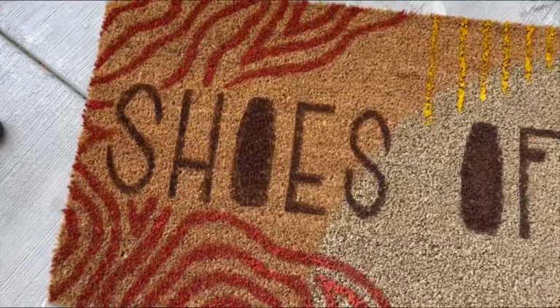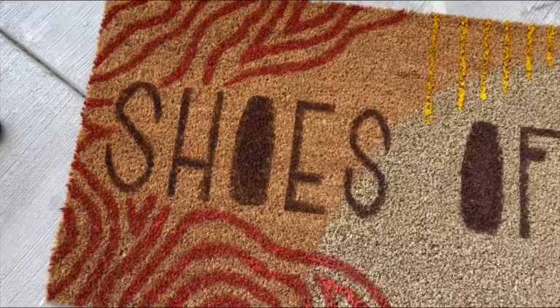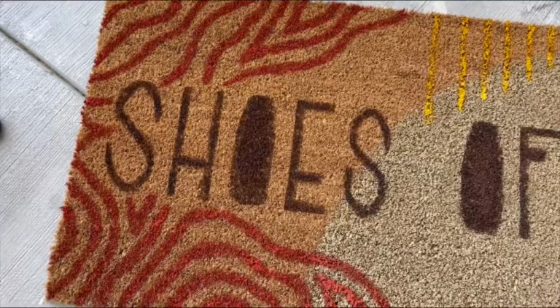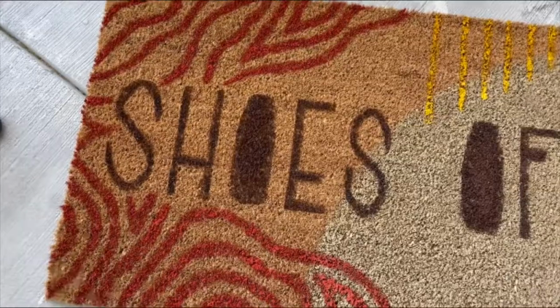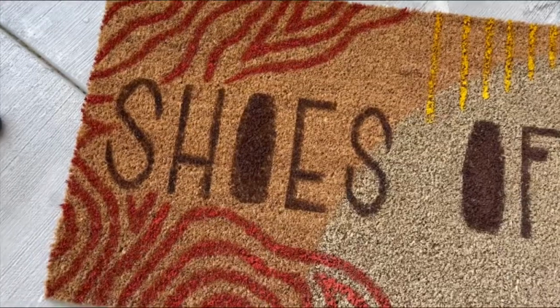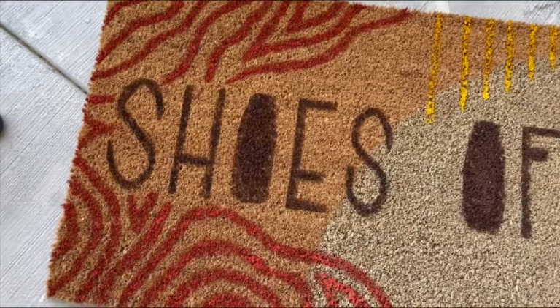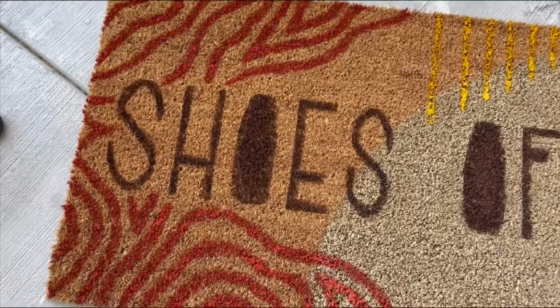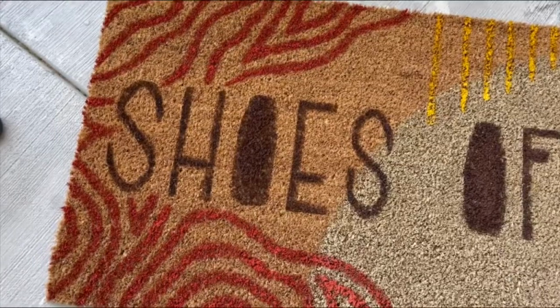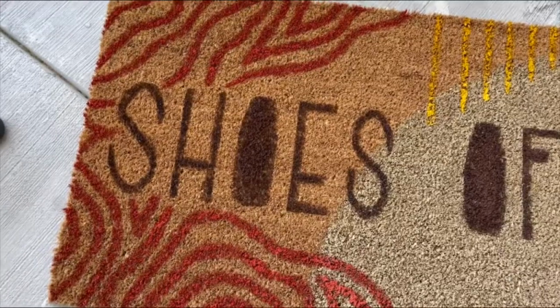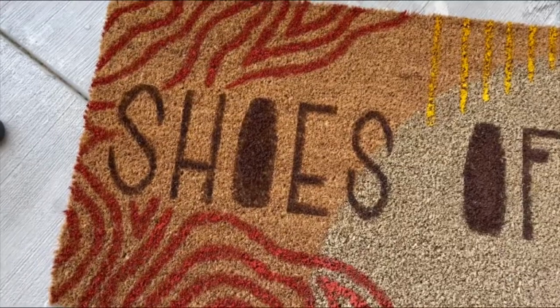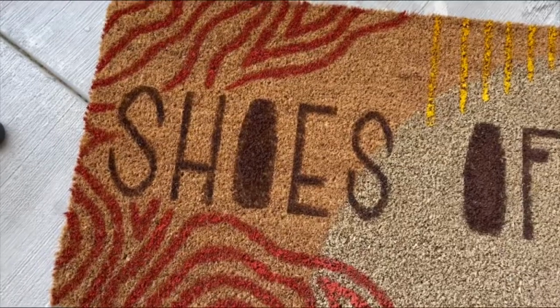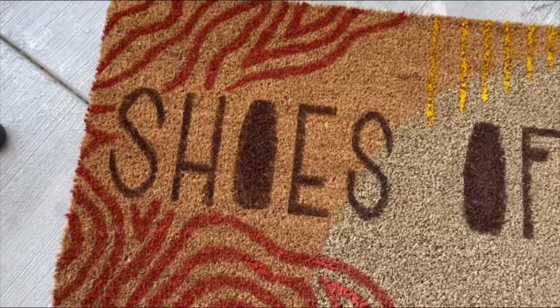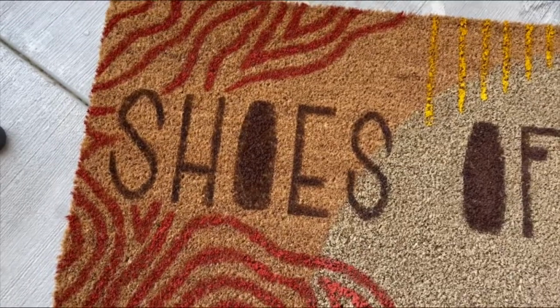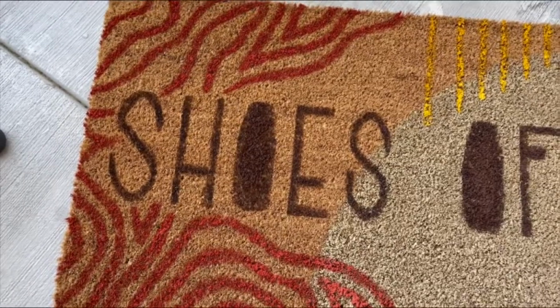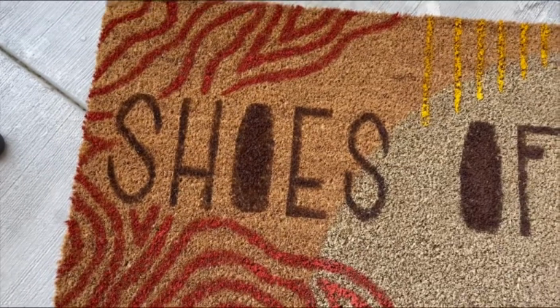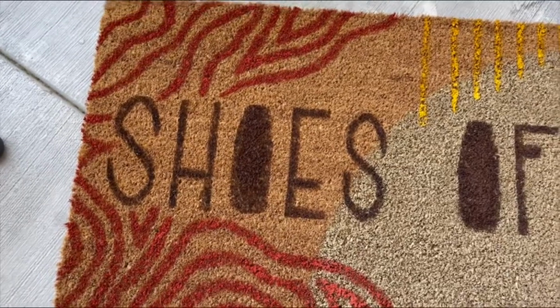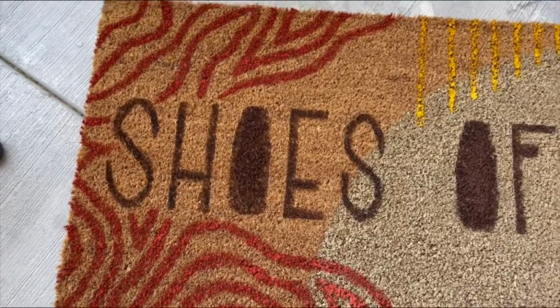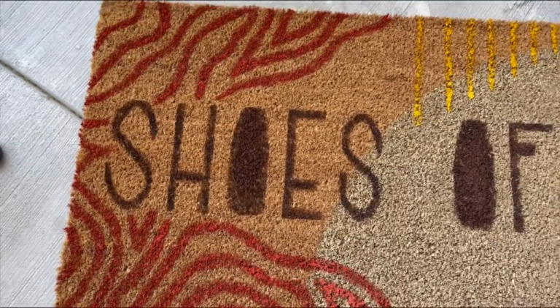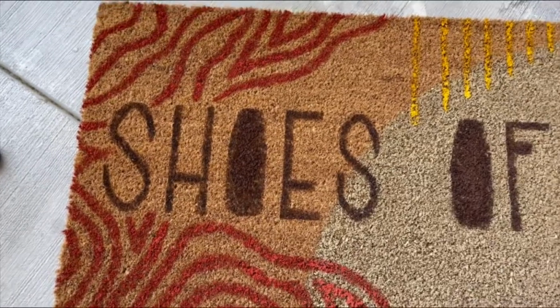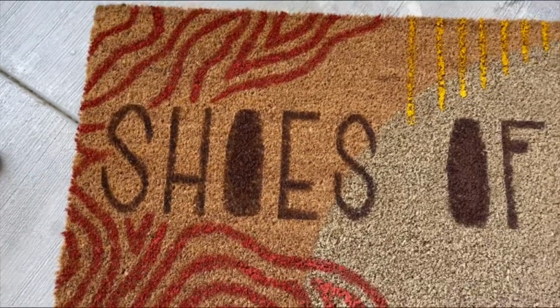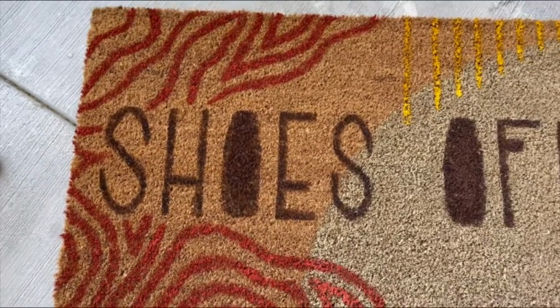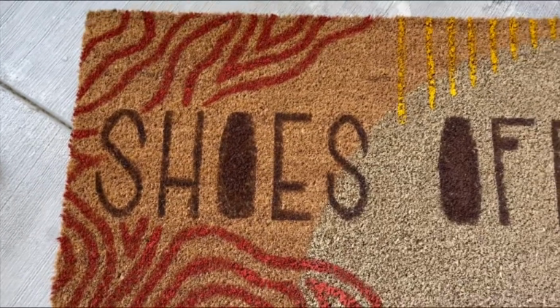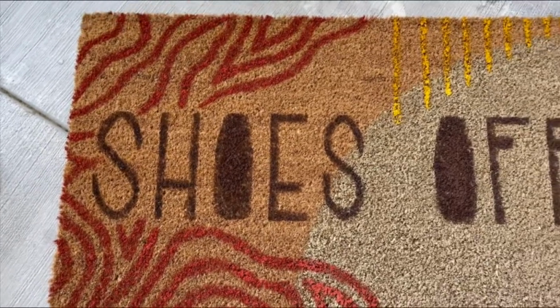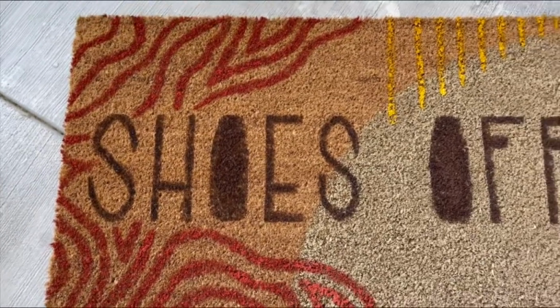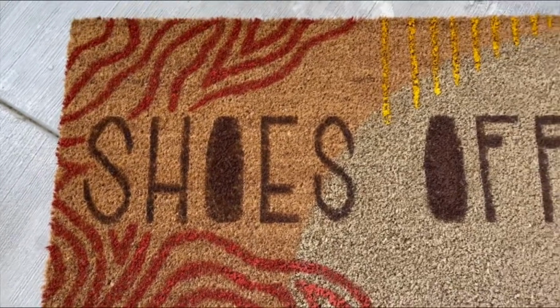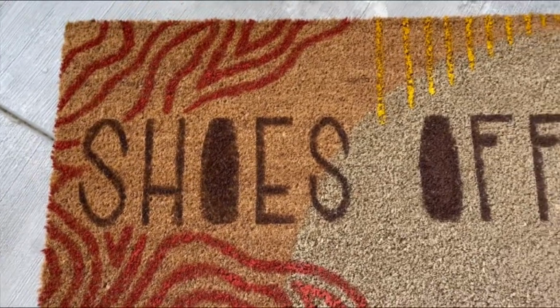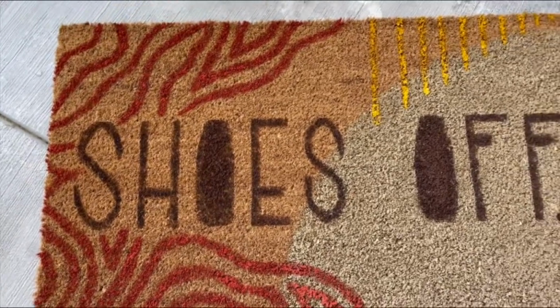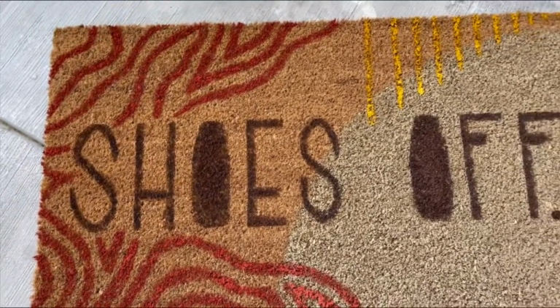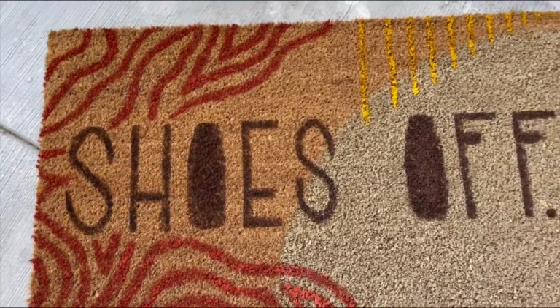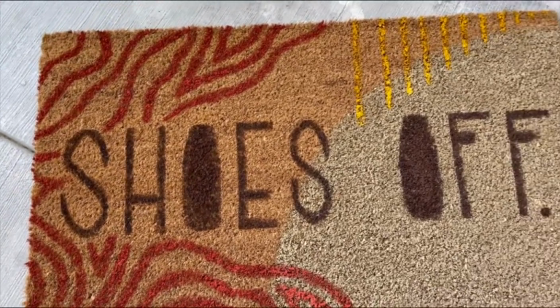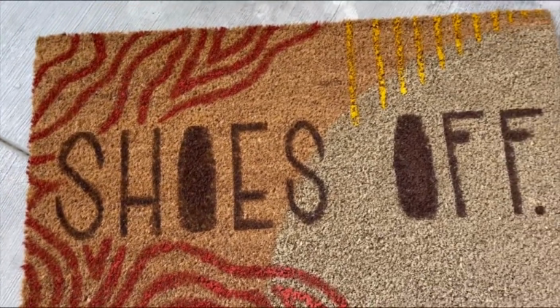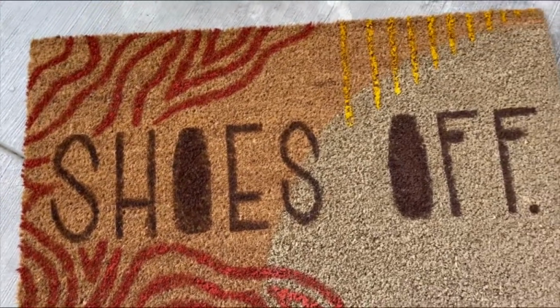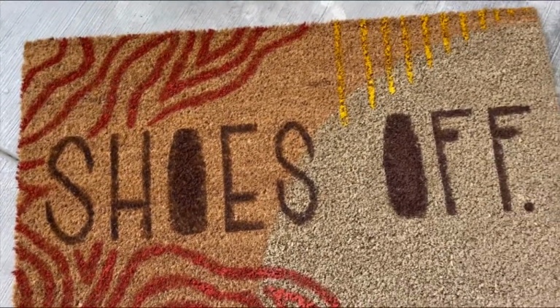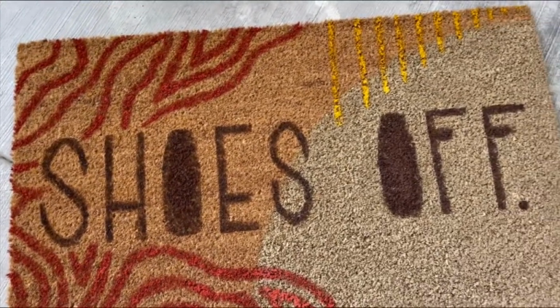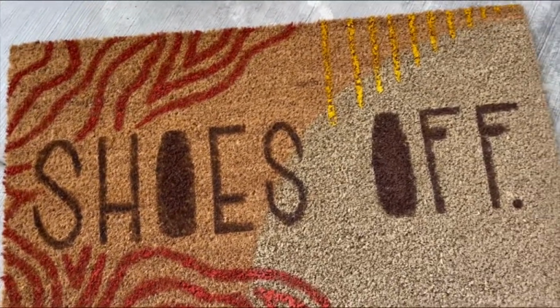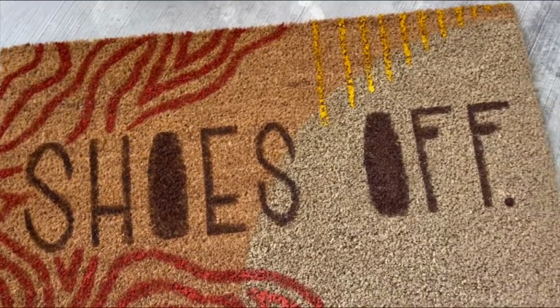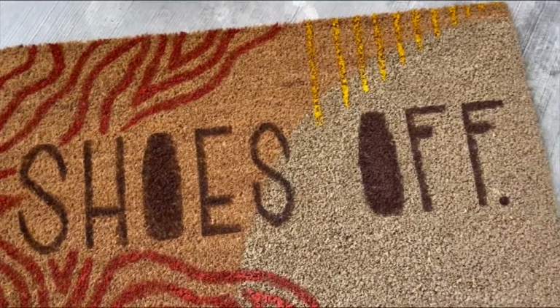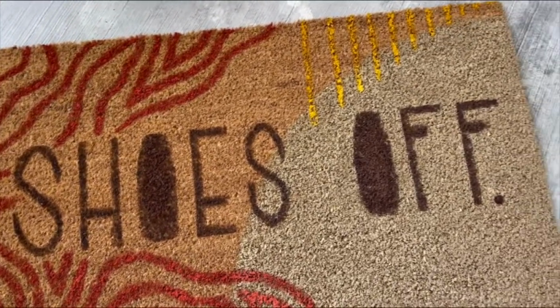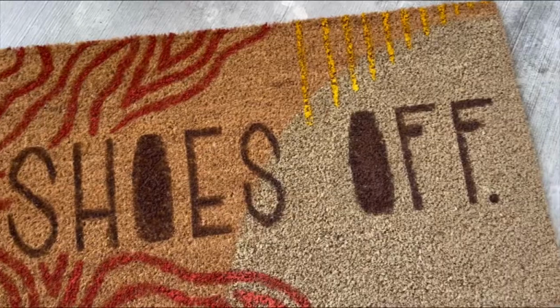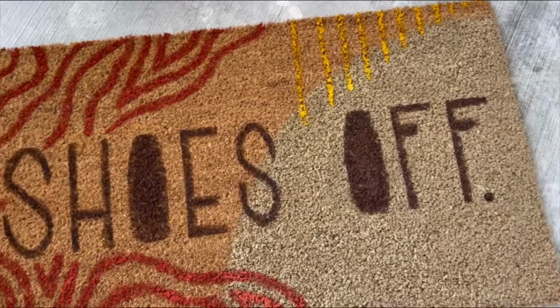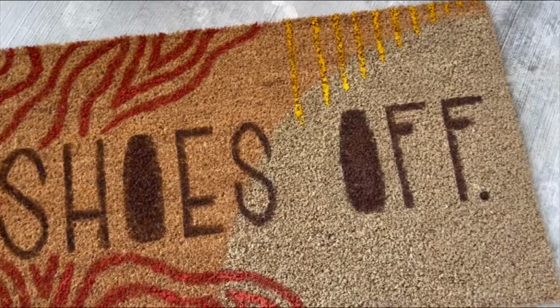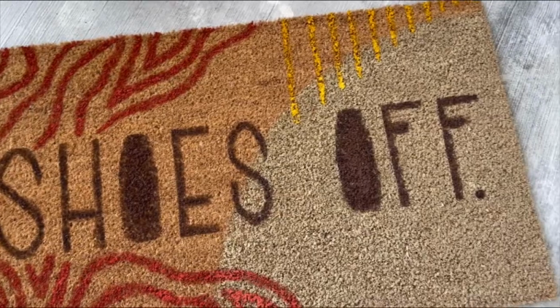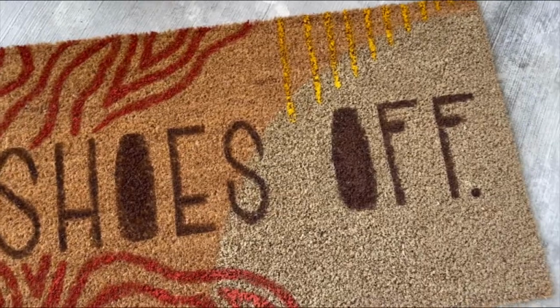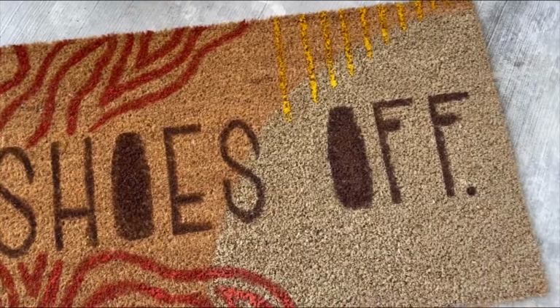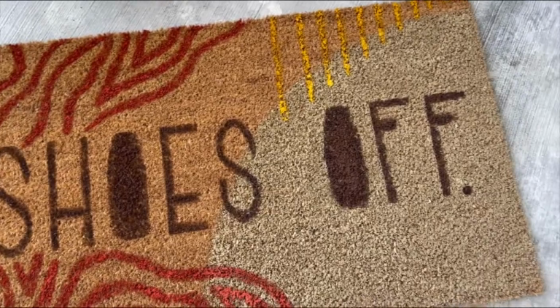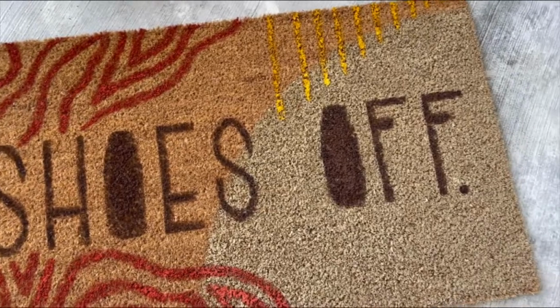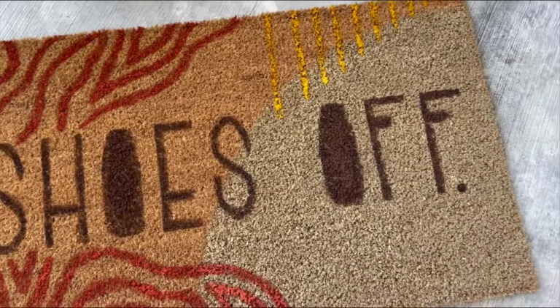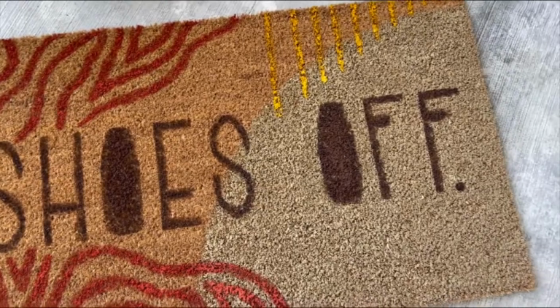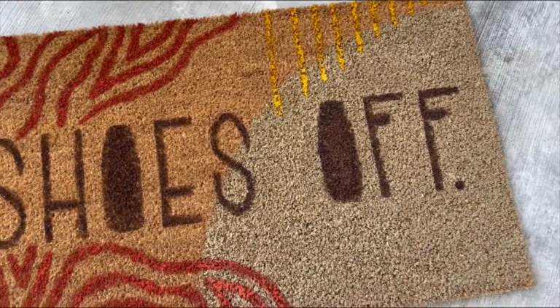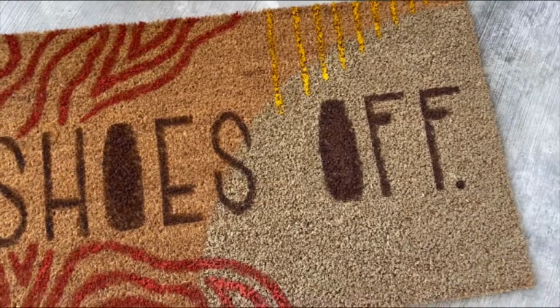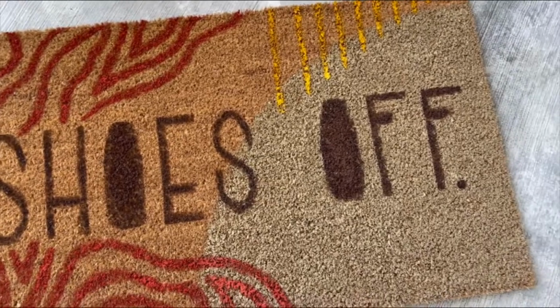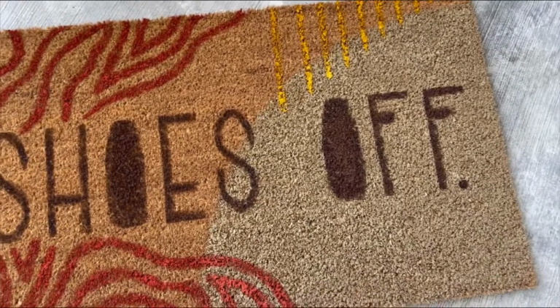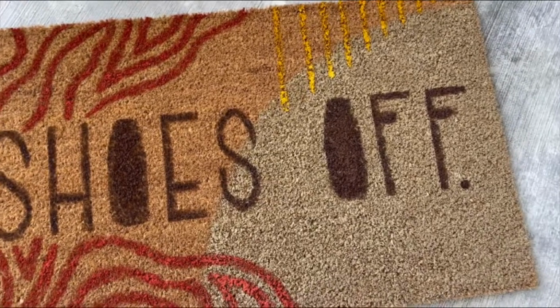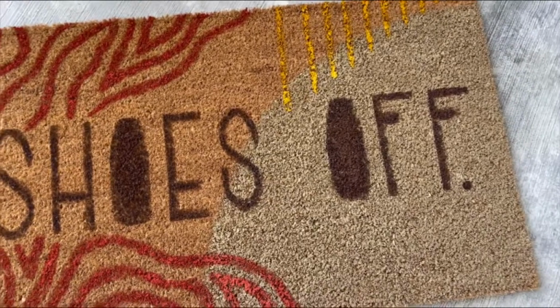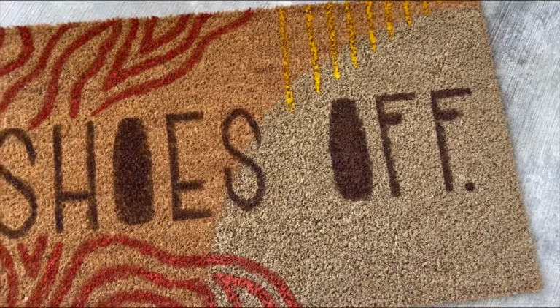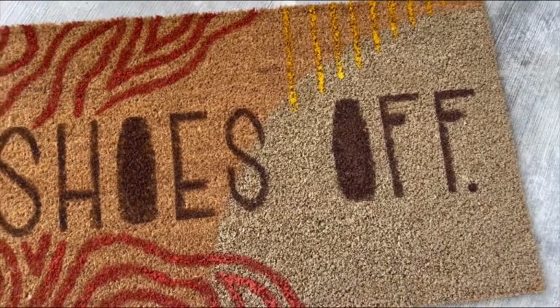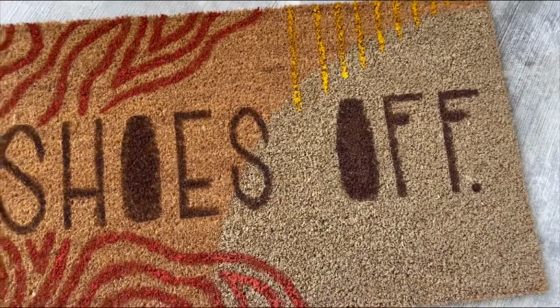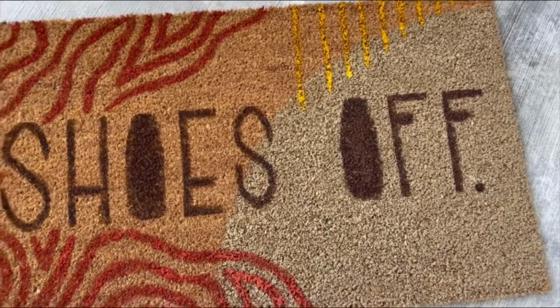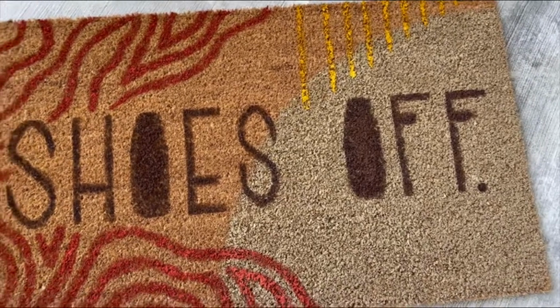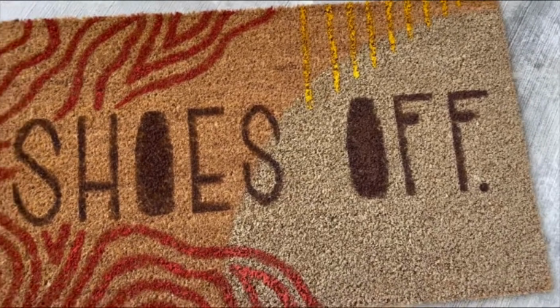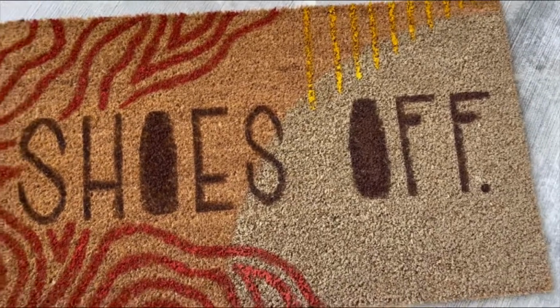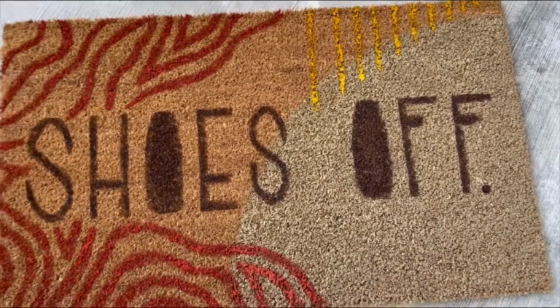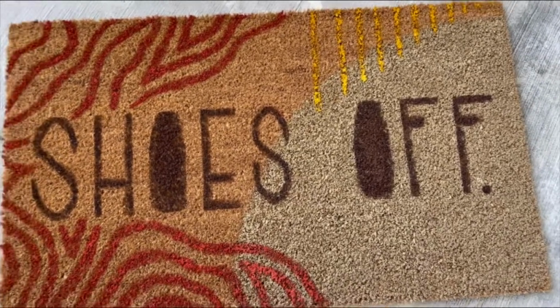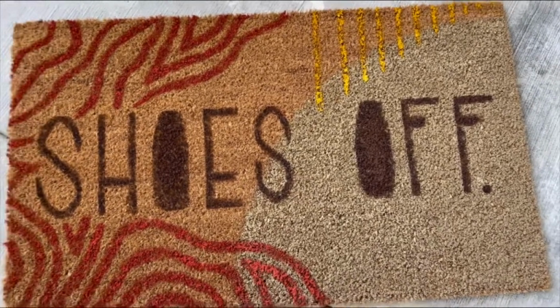I ended up filling in the O's because I just liked it better that way. But this is the finished product — let me know what you guys think.